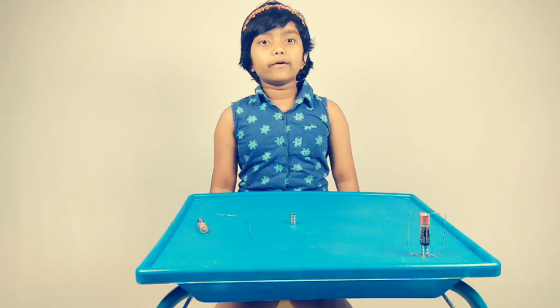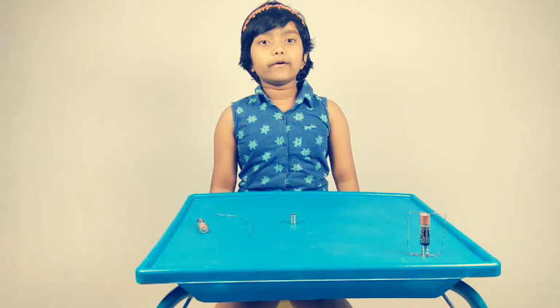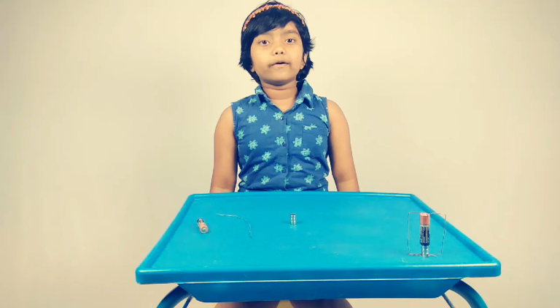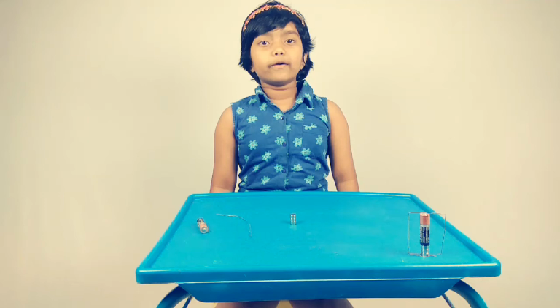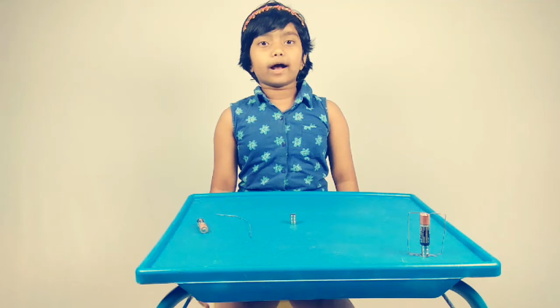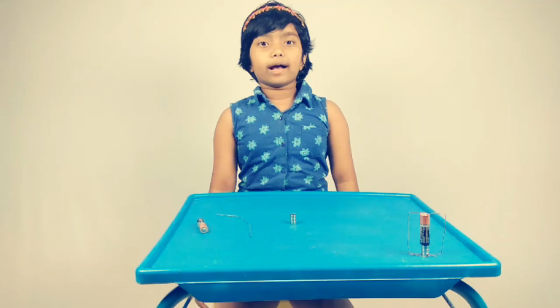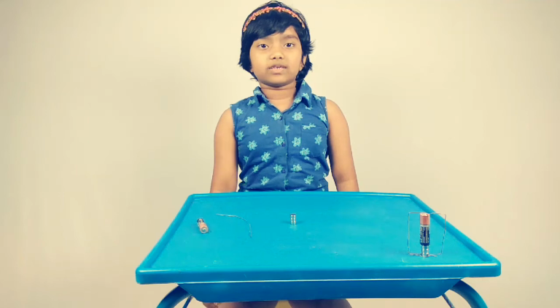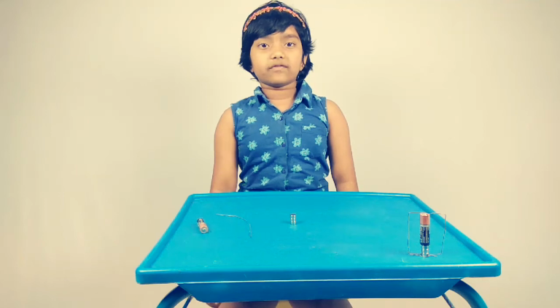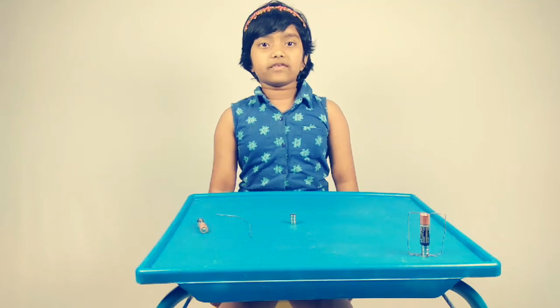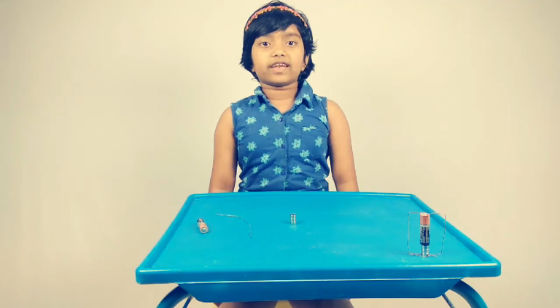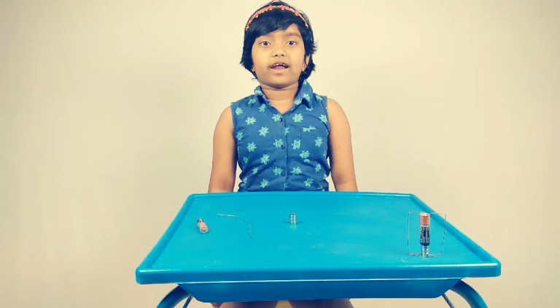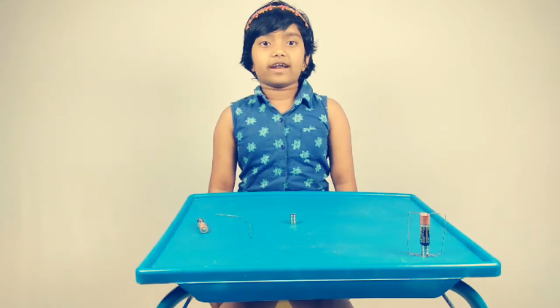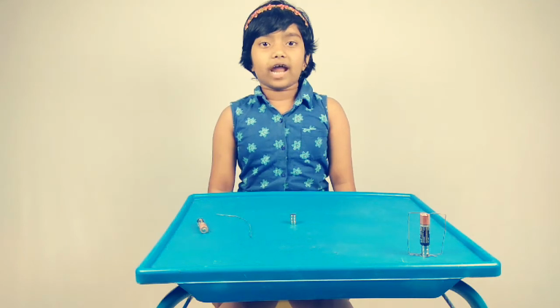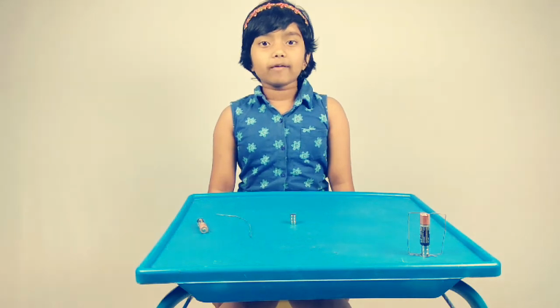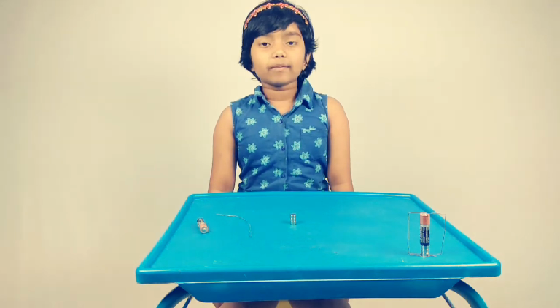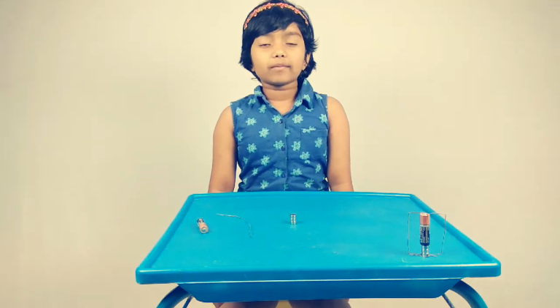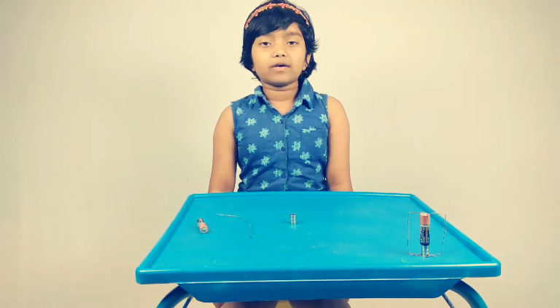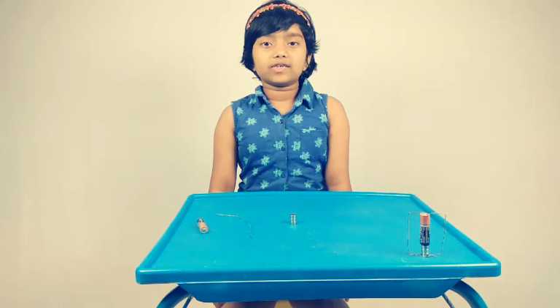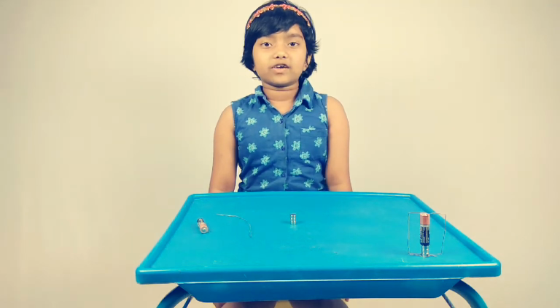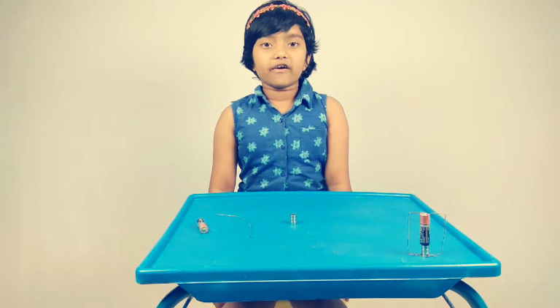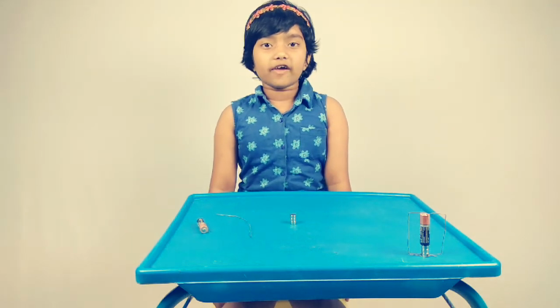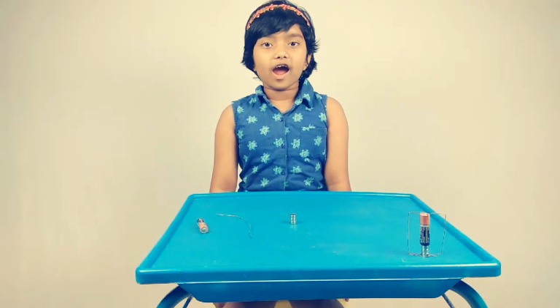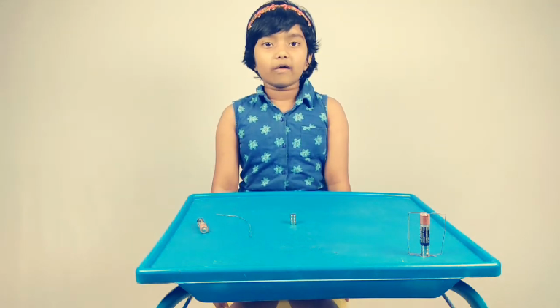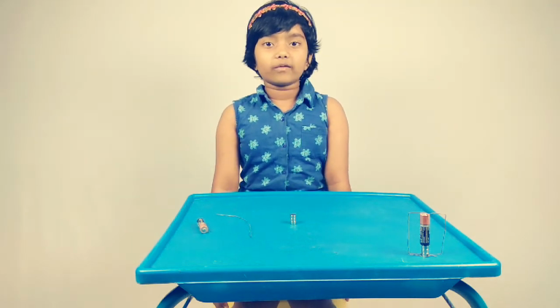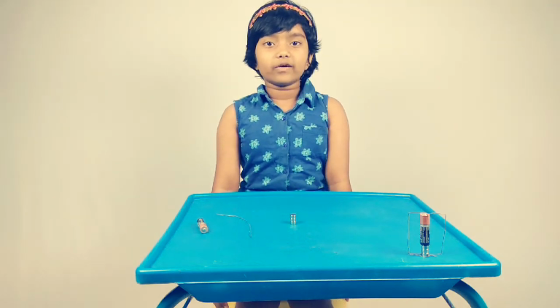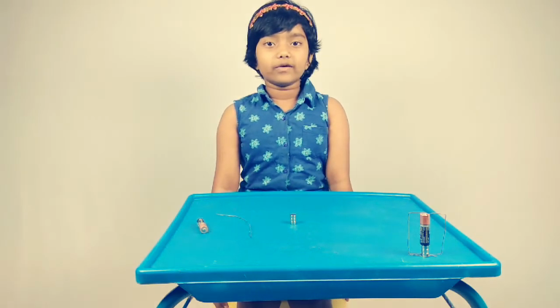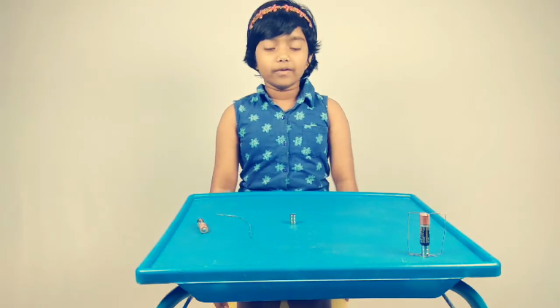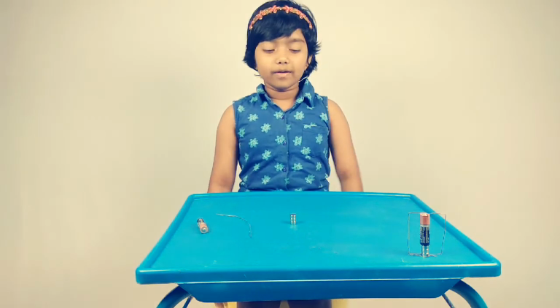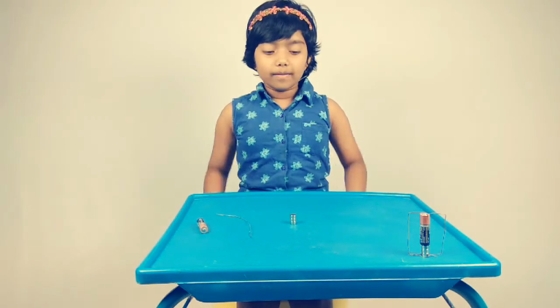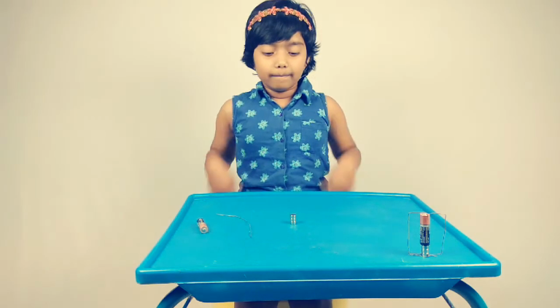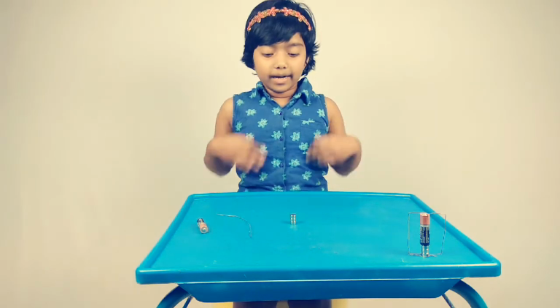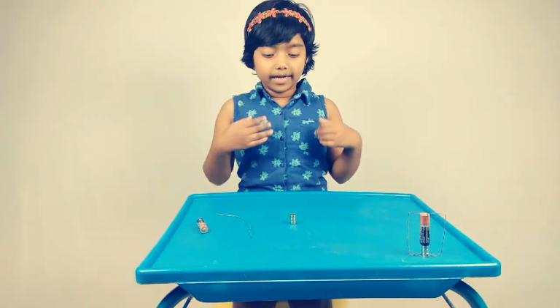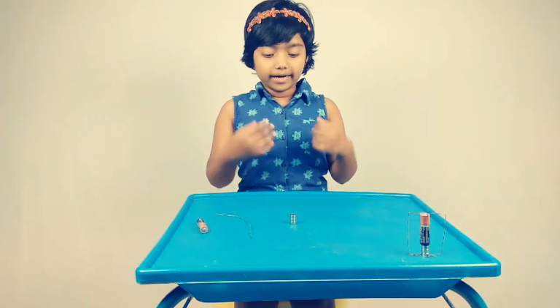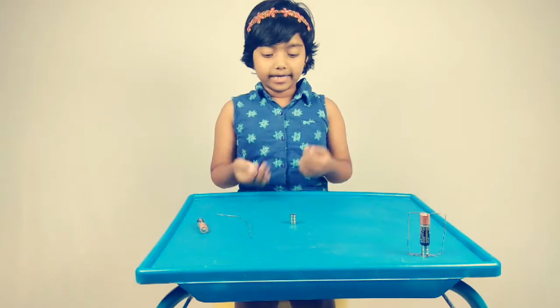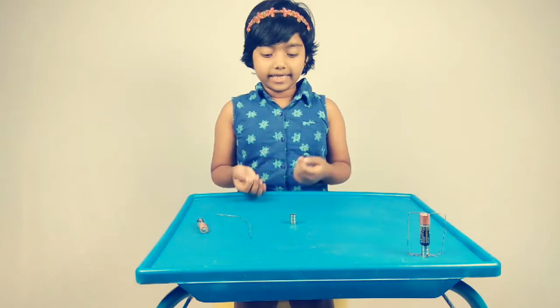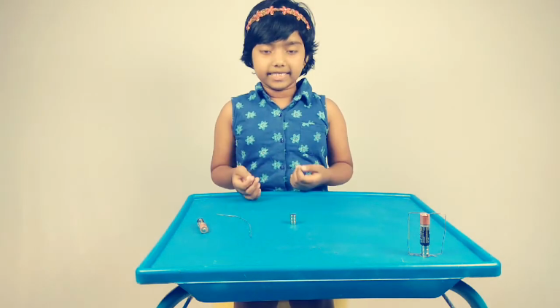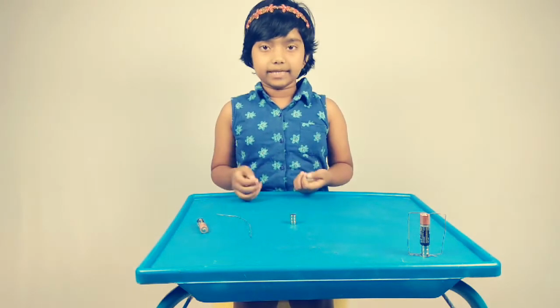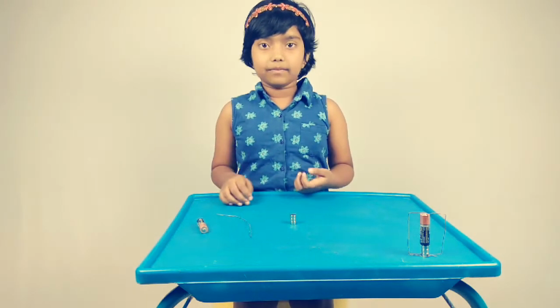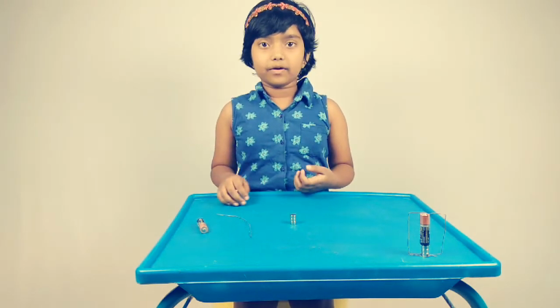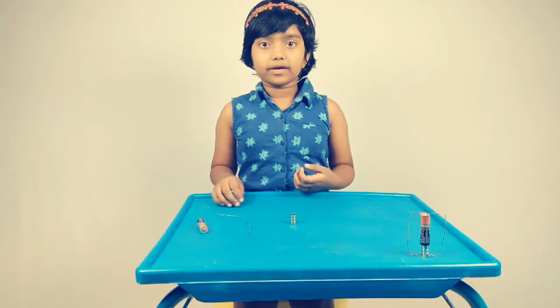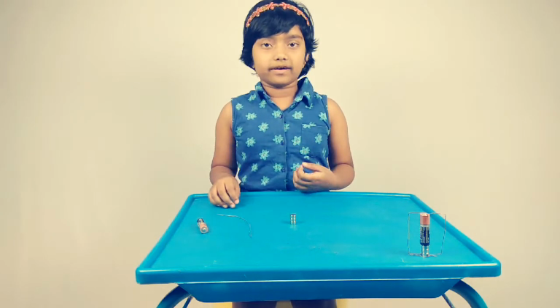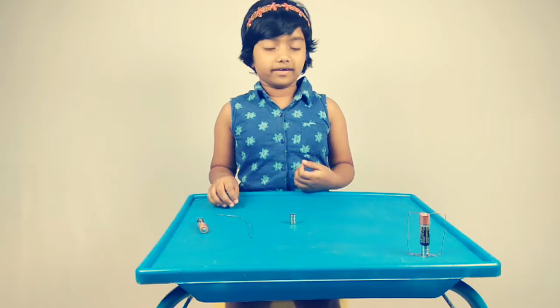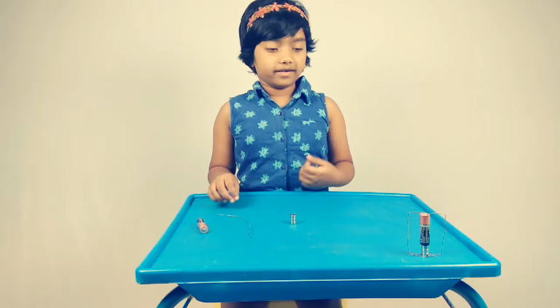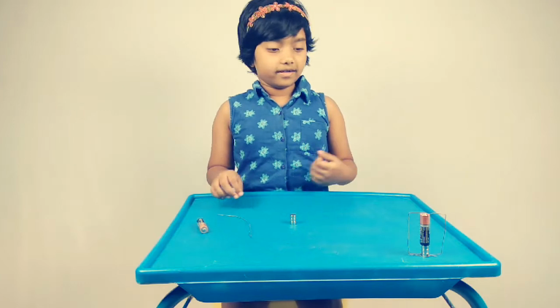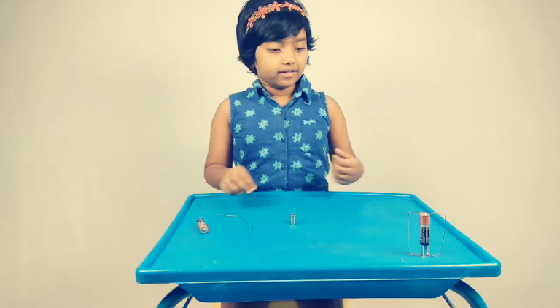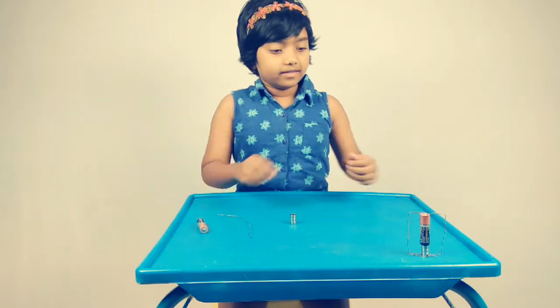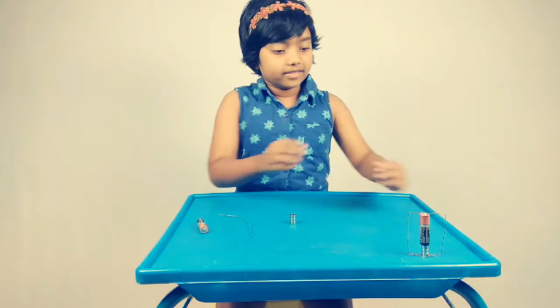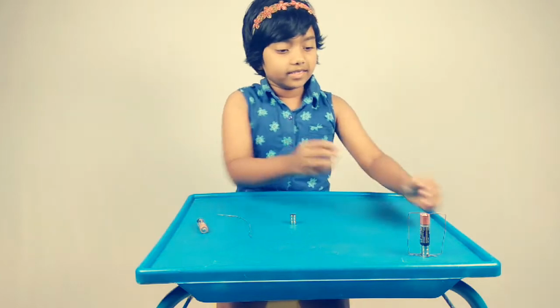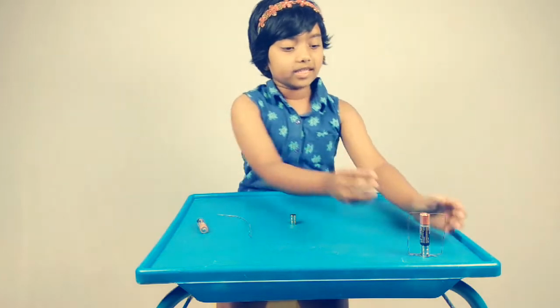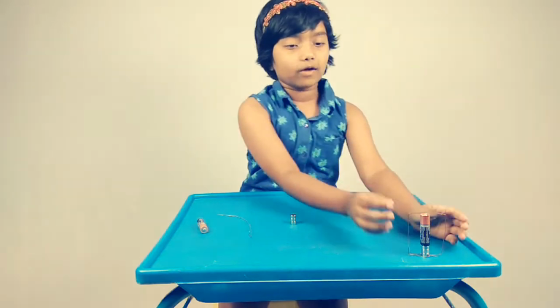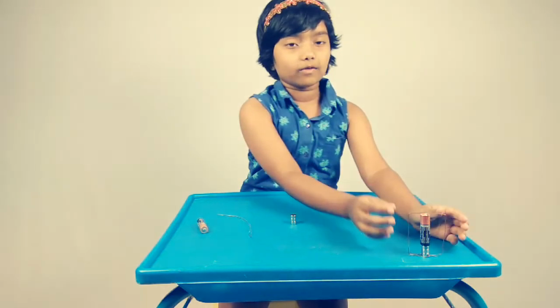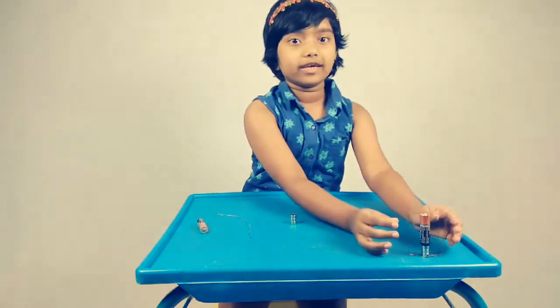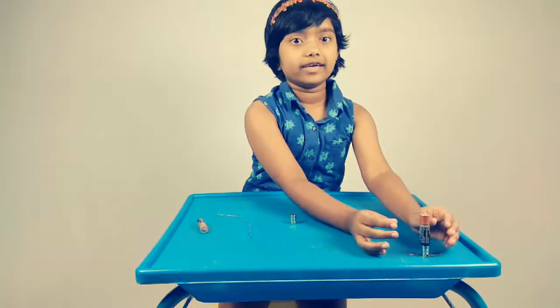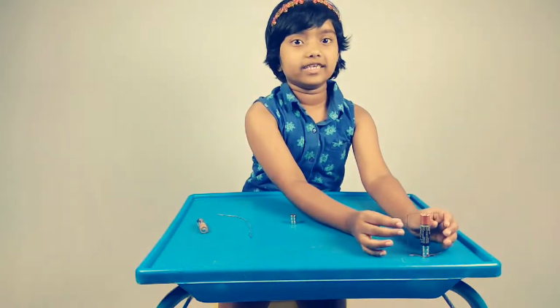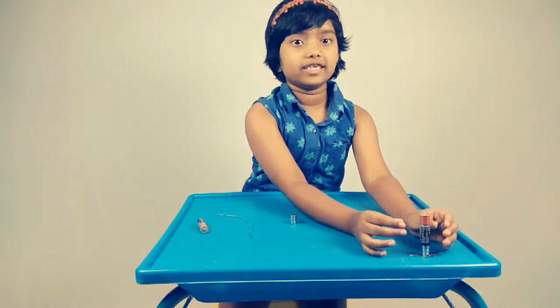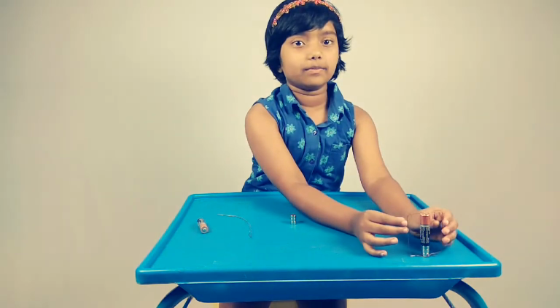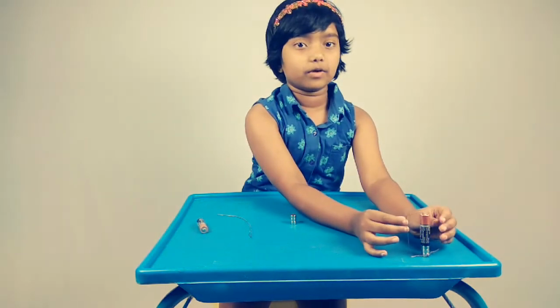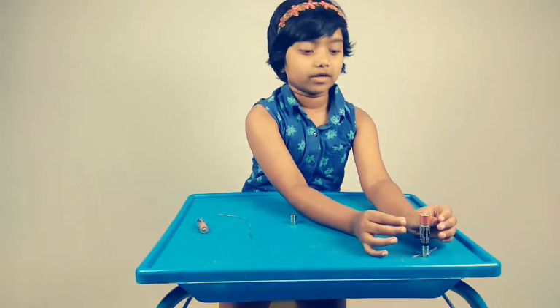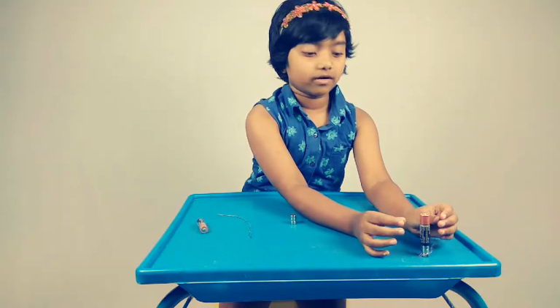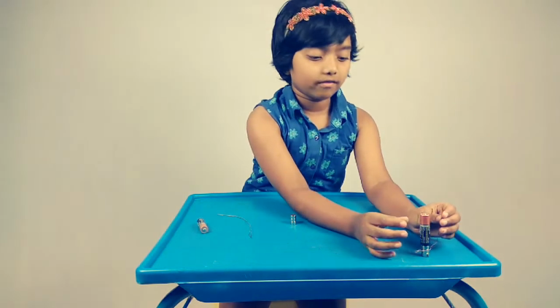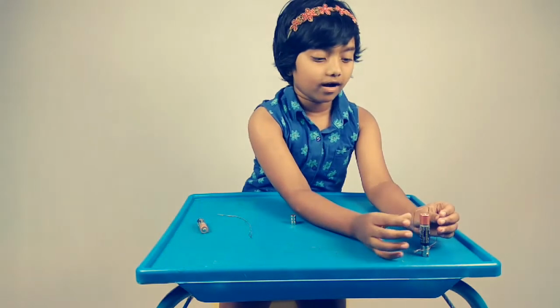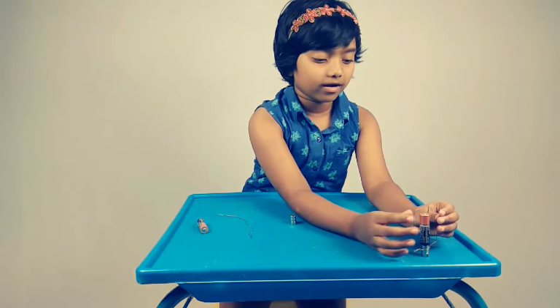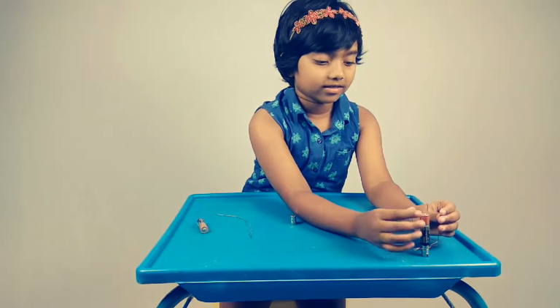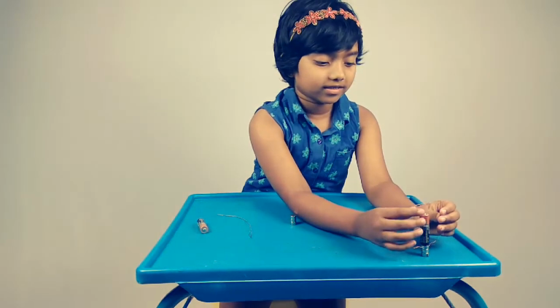Hello, I am Jafita. Now I am going to show you how to build a DC motor. This is how the DC motor works.